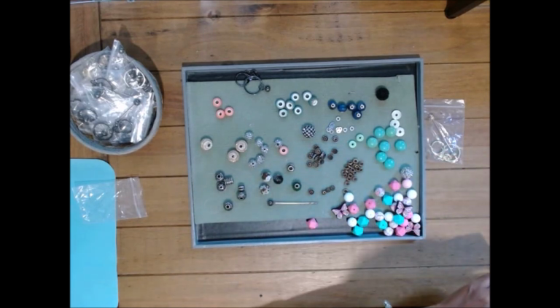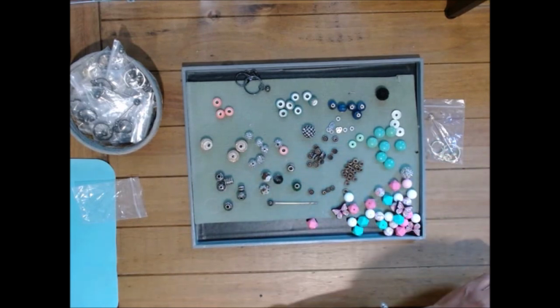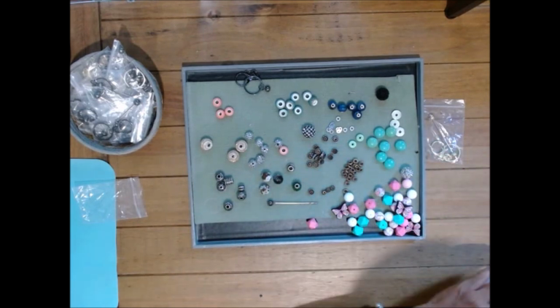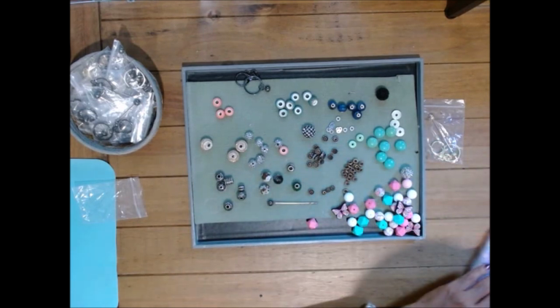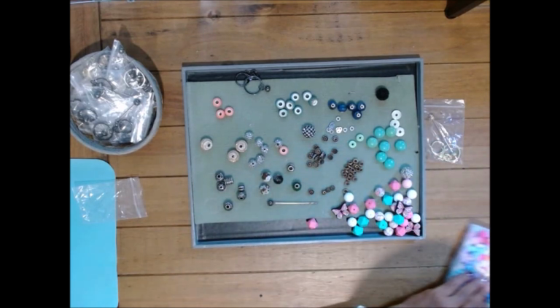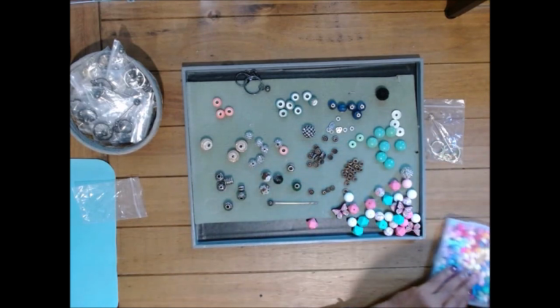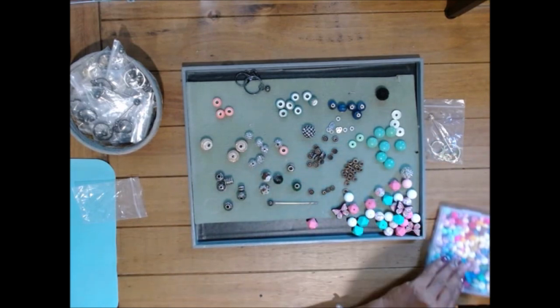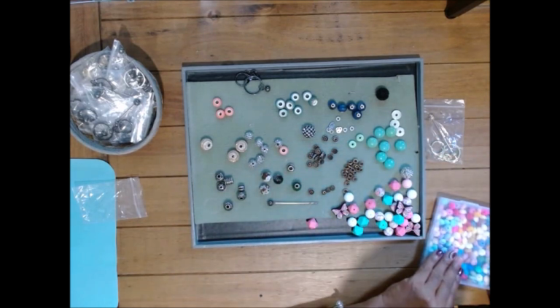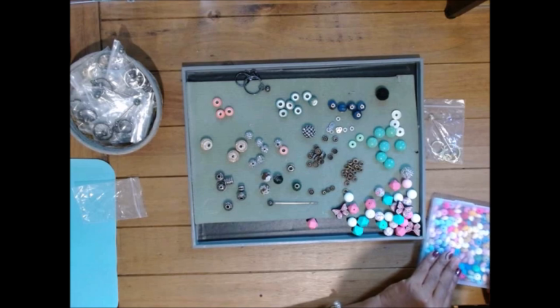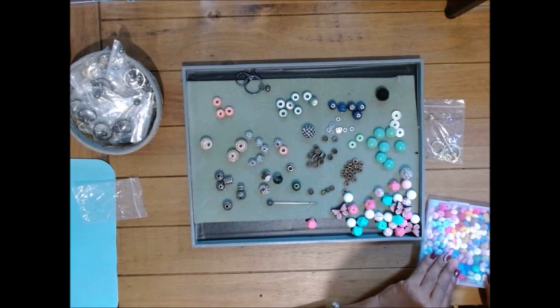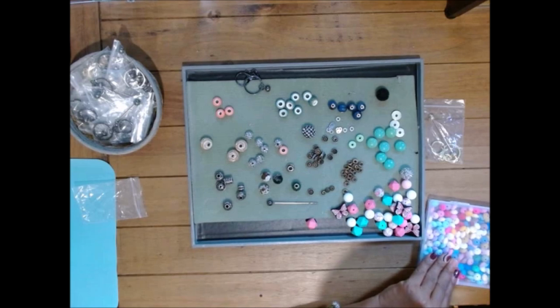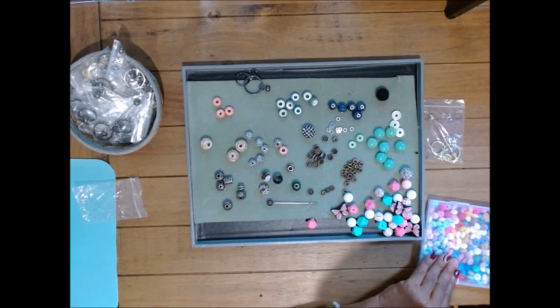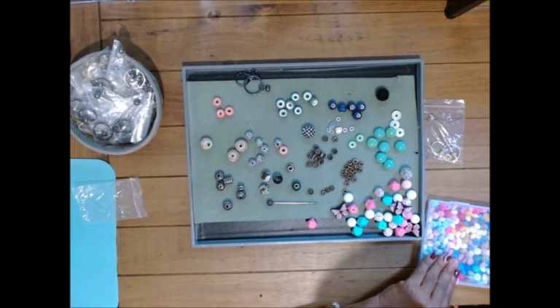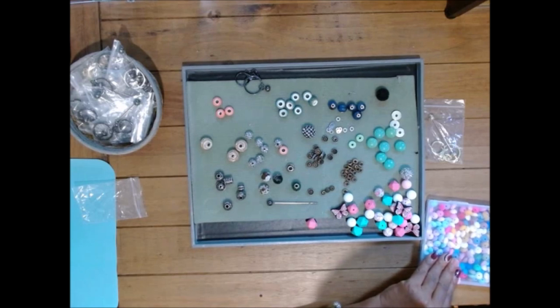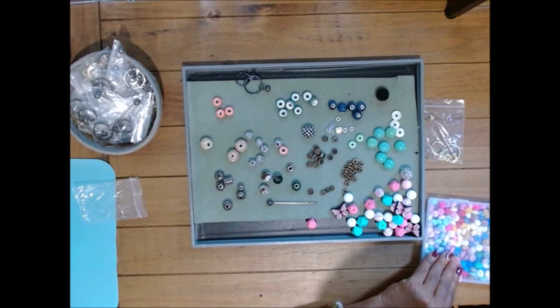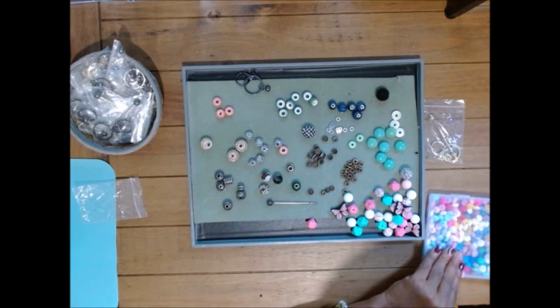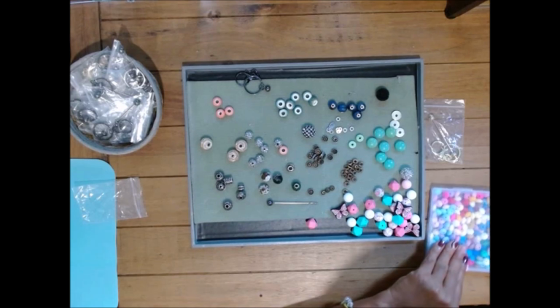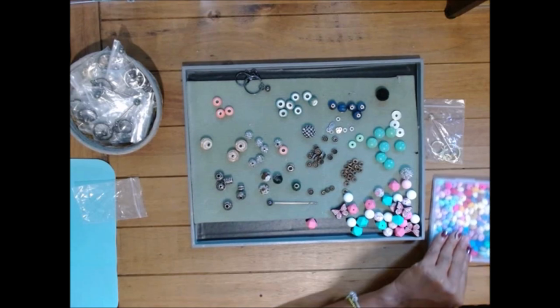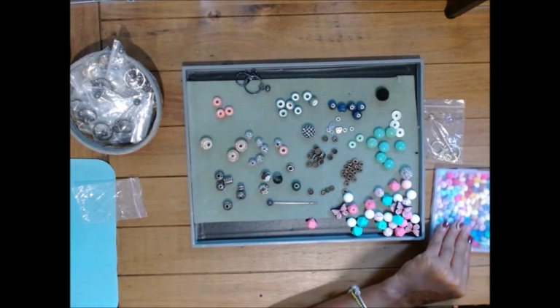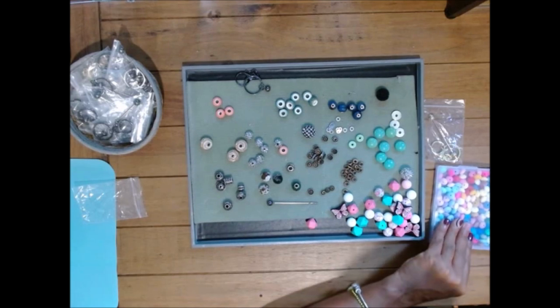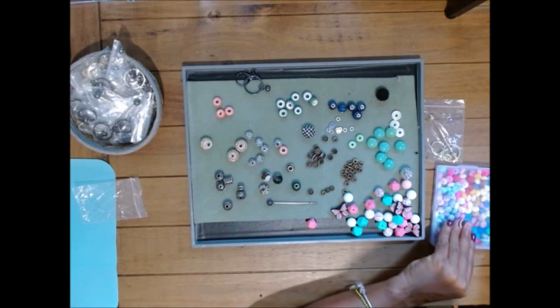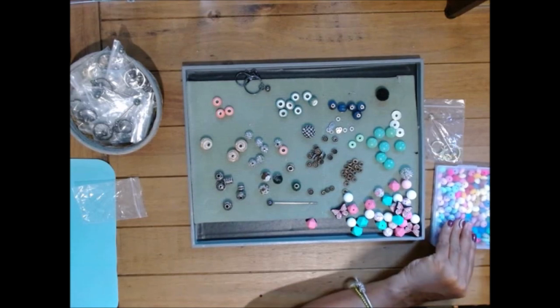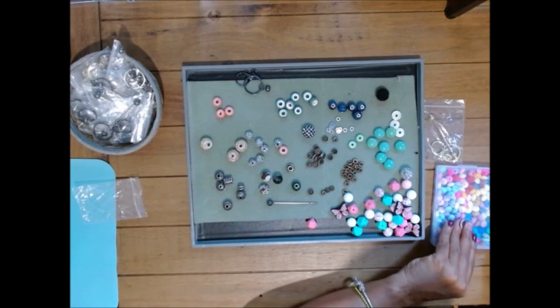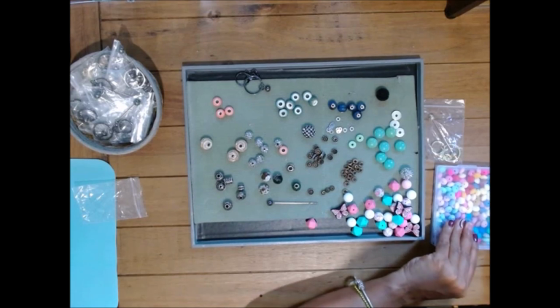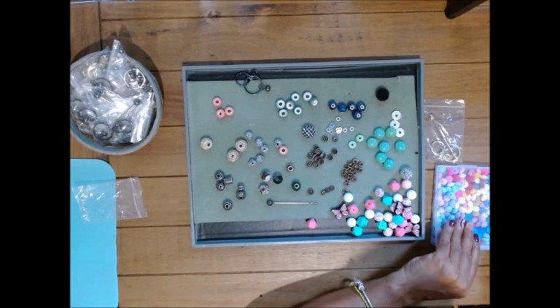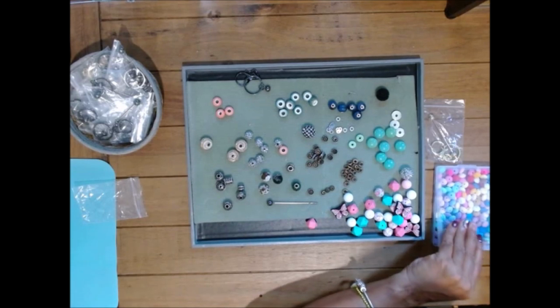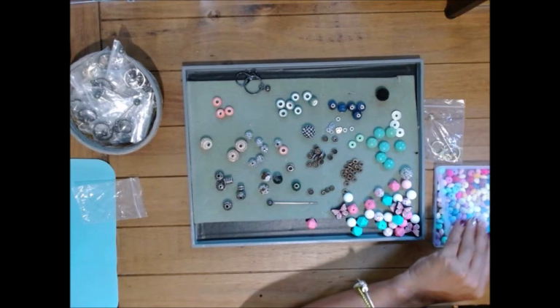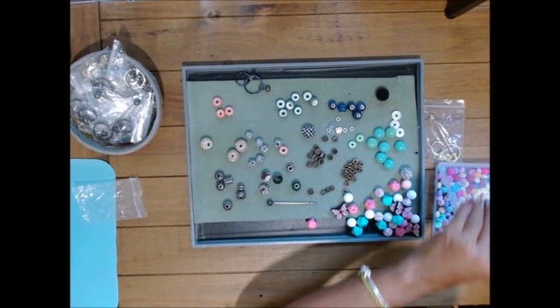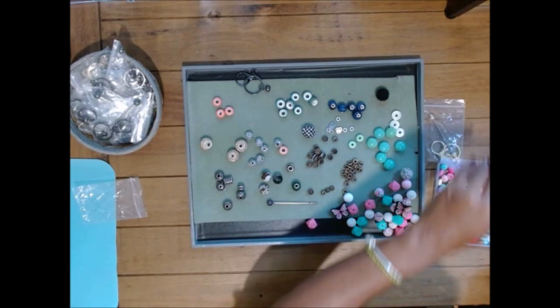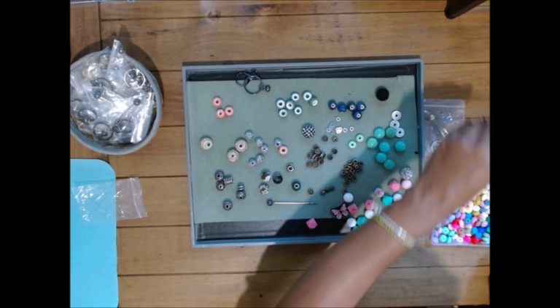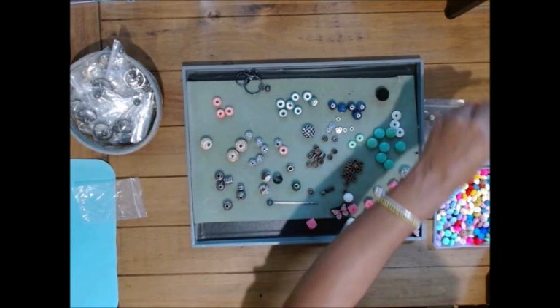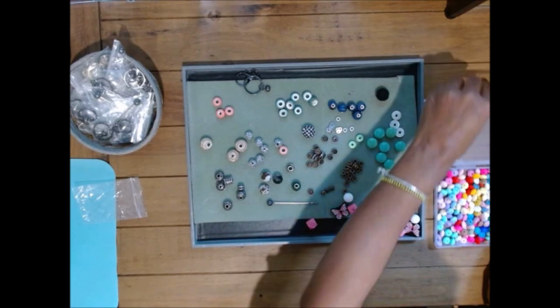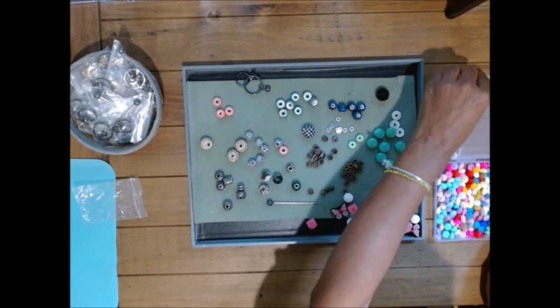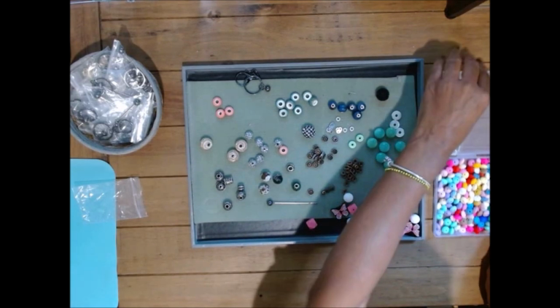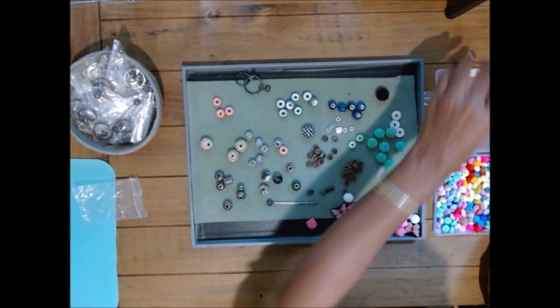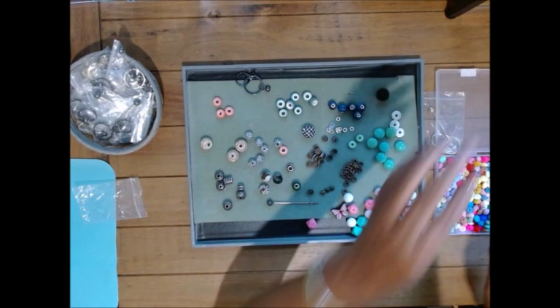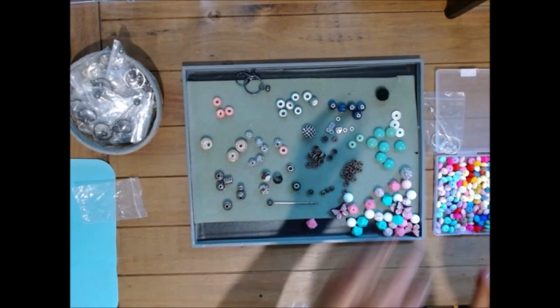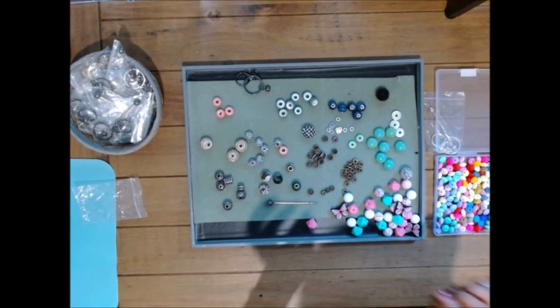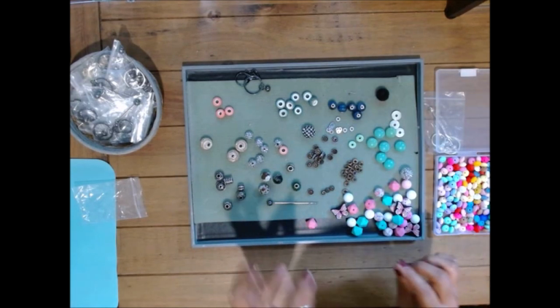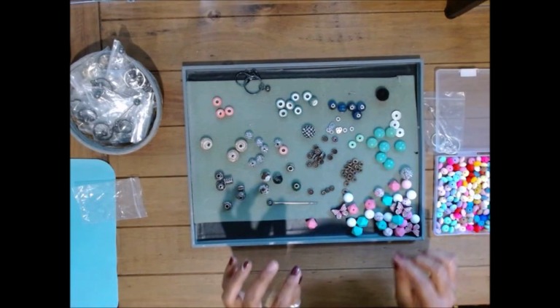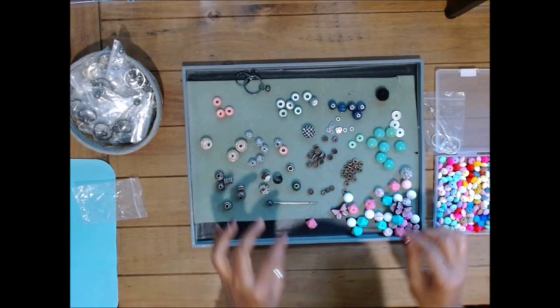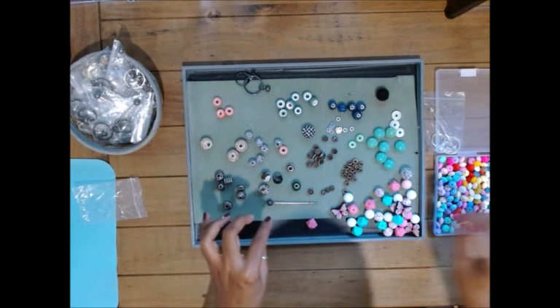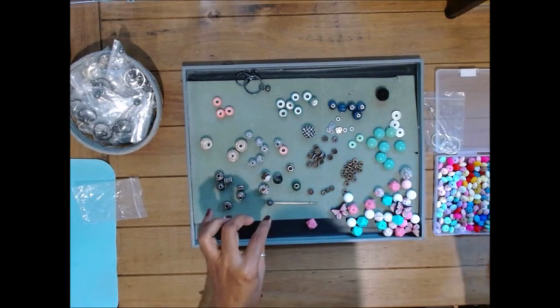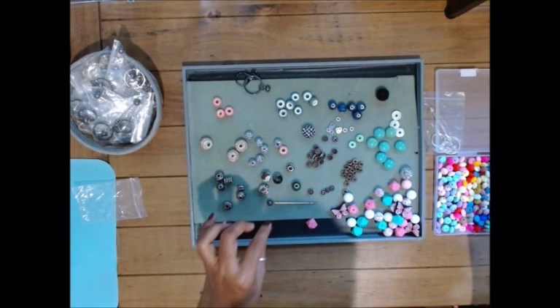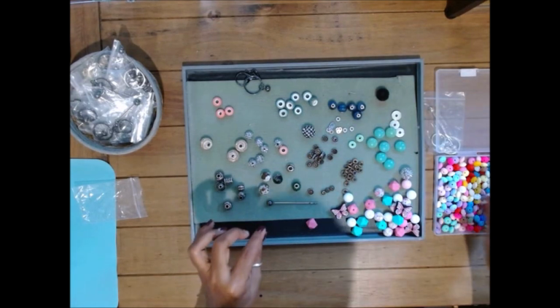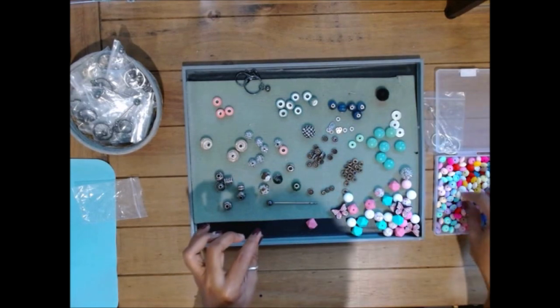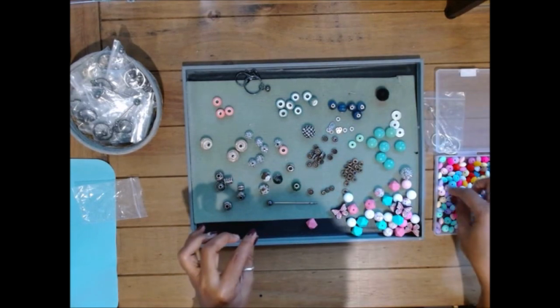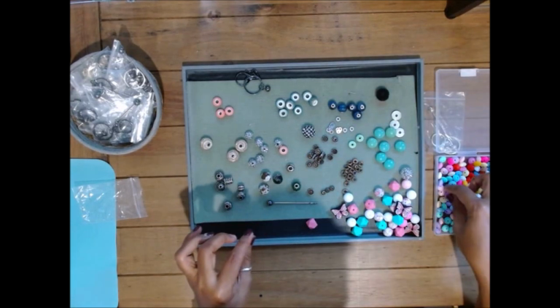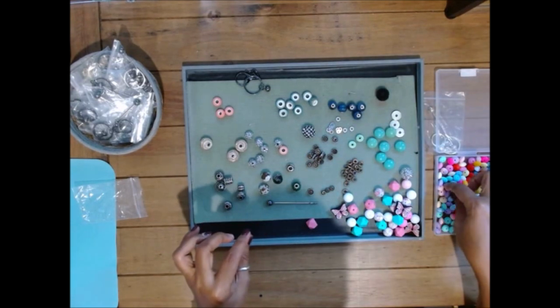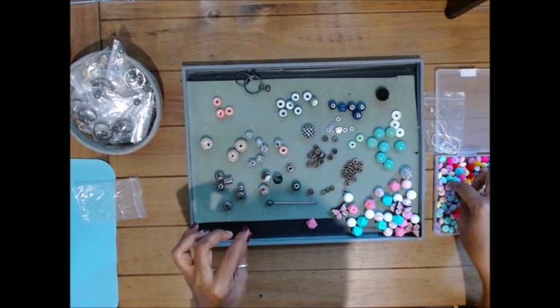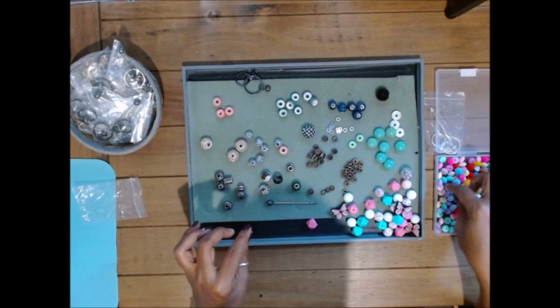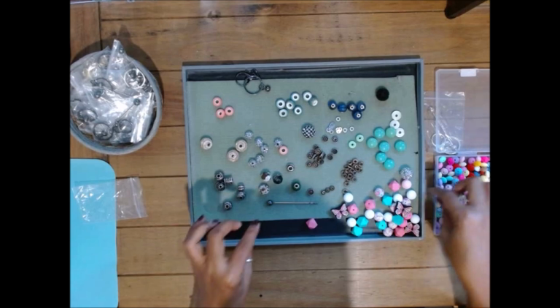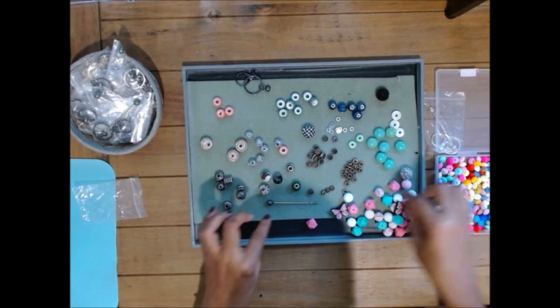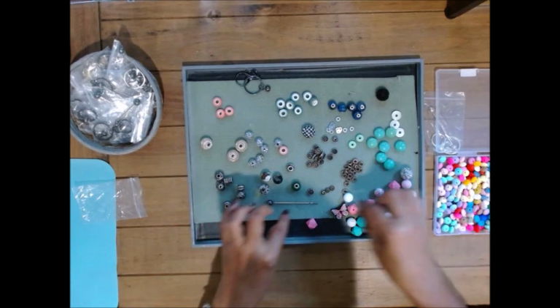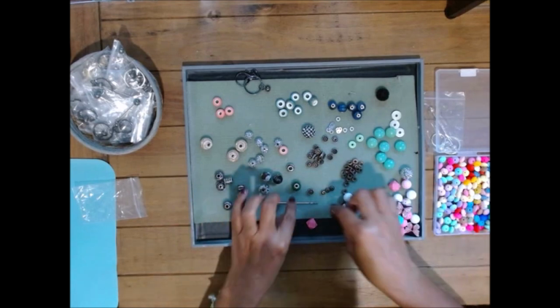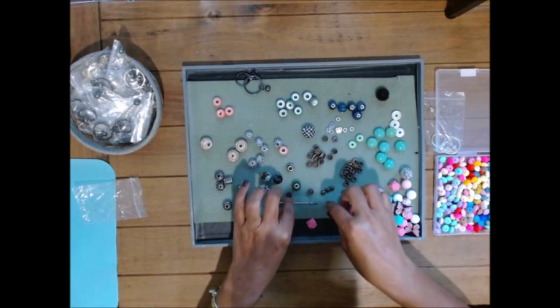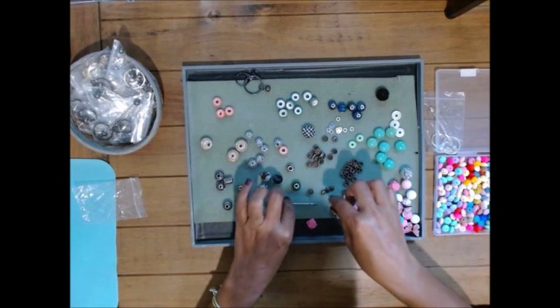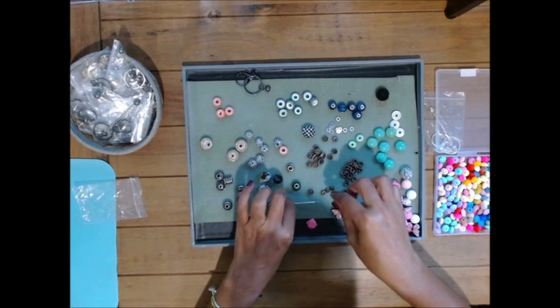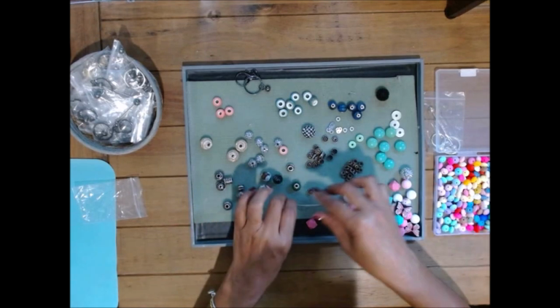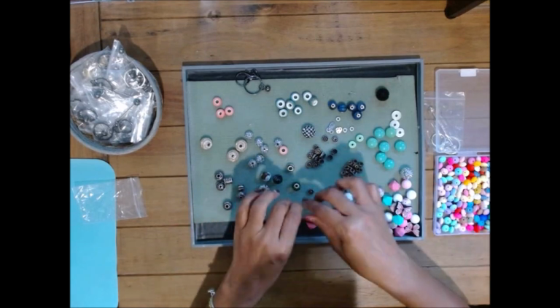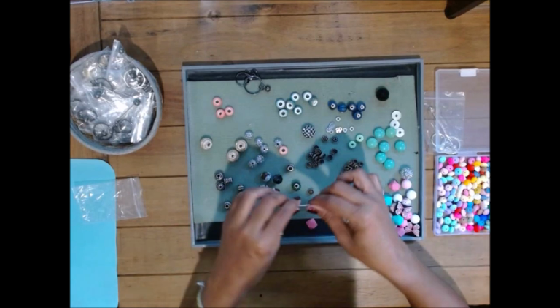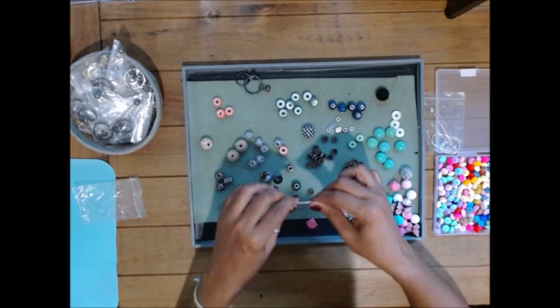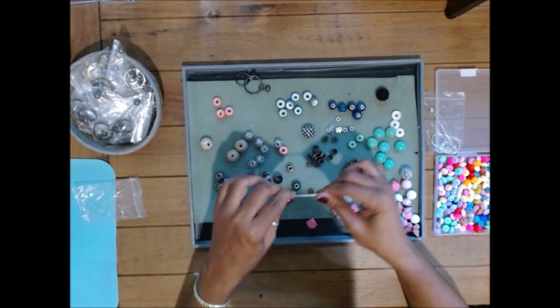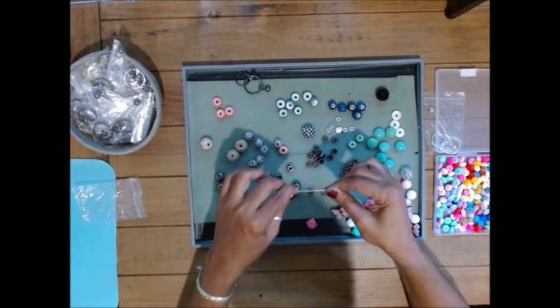I also have some silicone spacers, and these work great for this type of work as well.